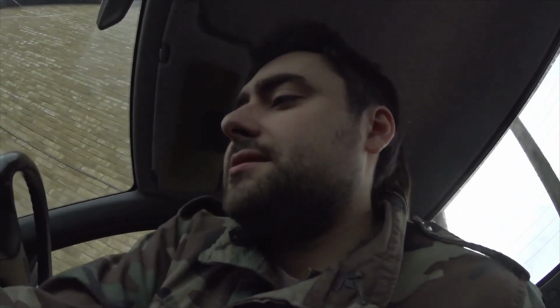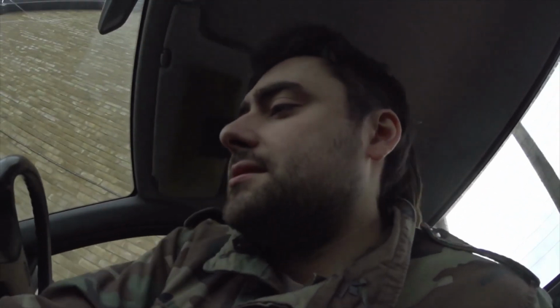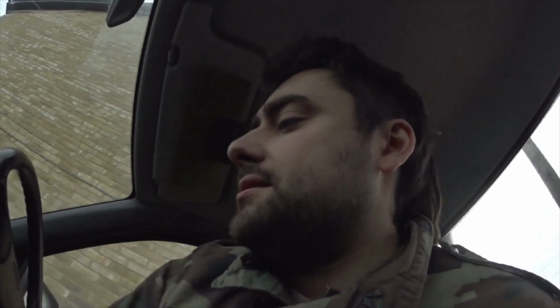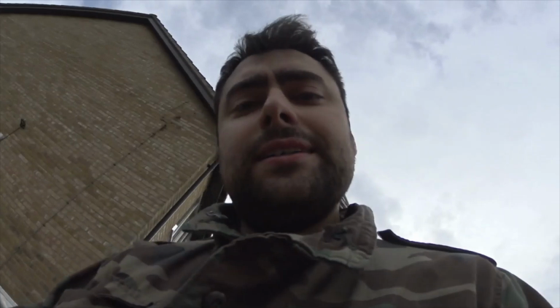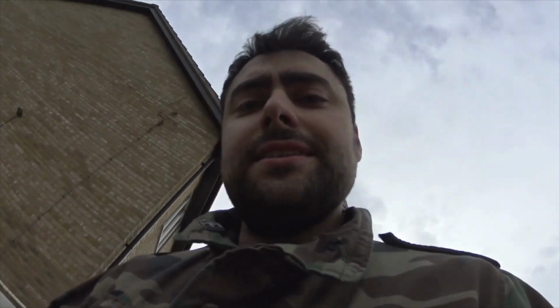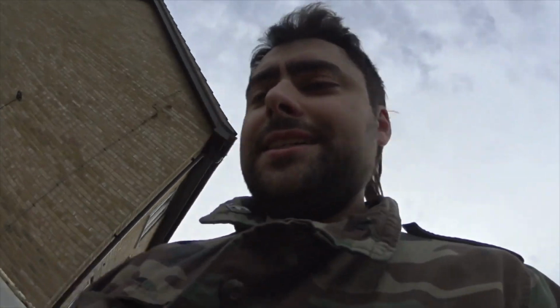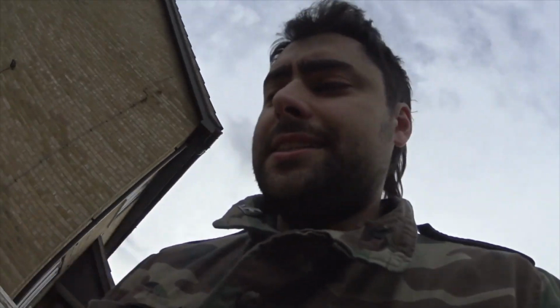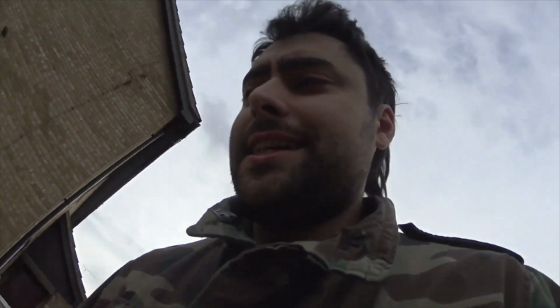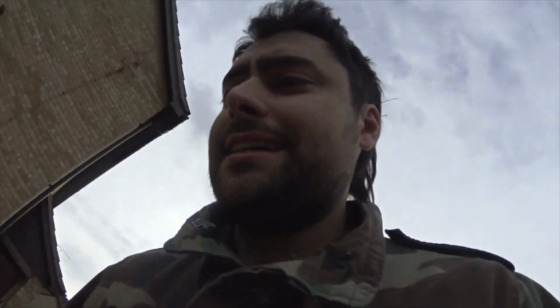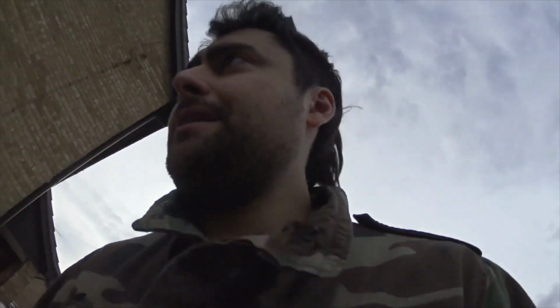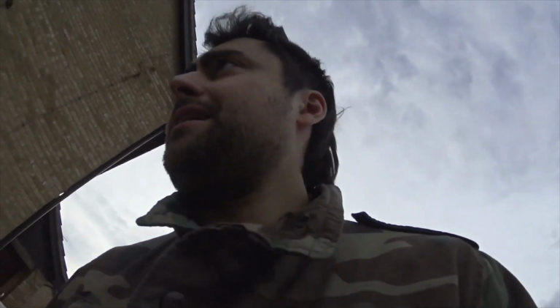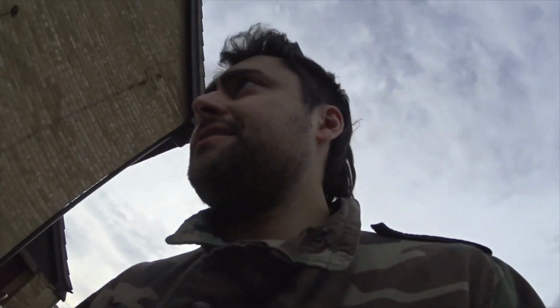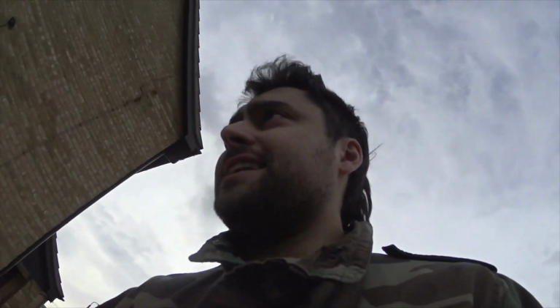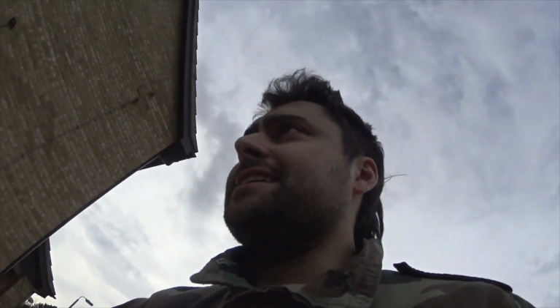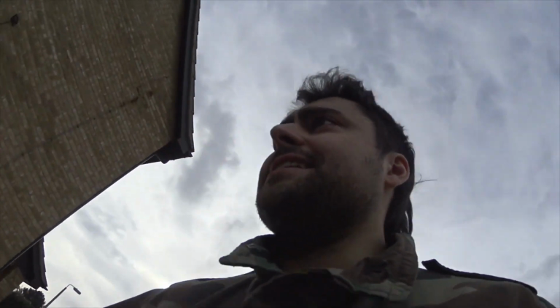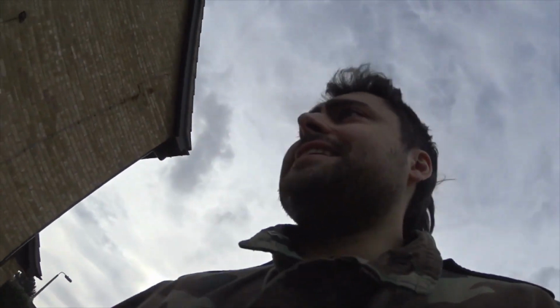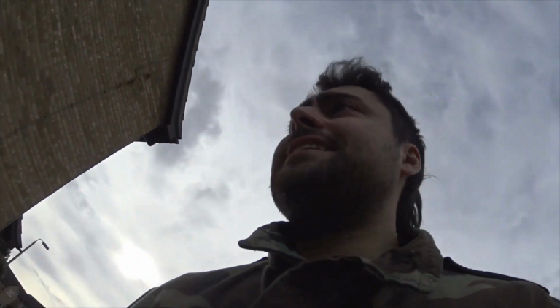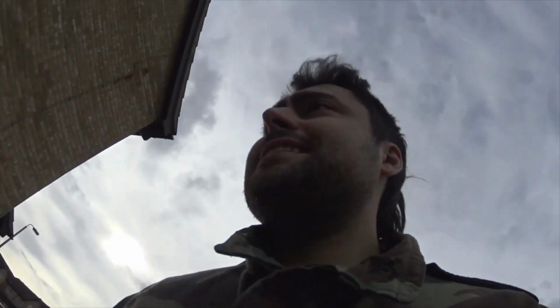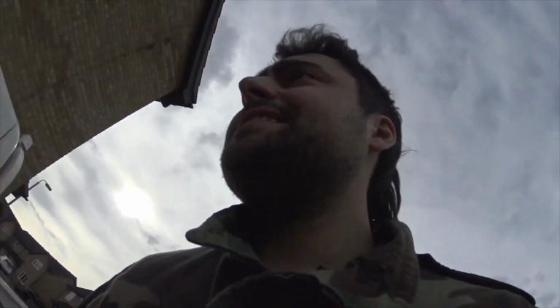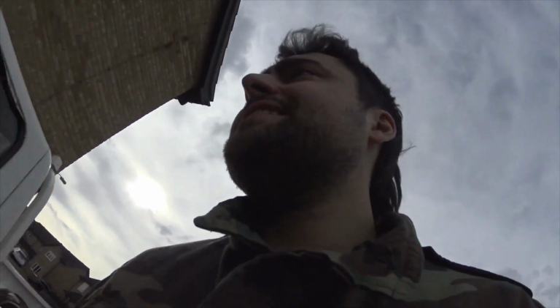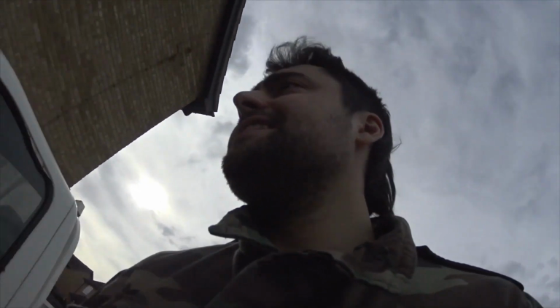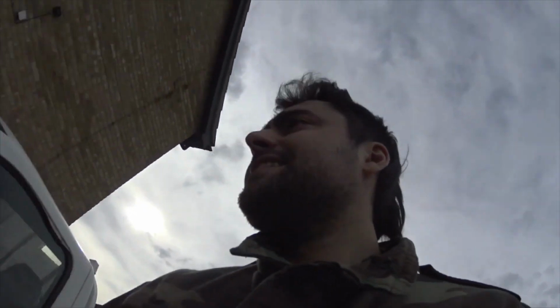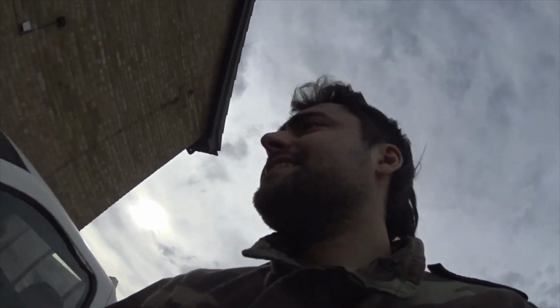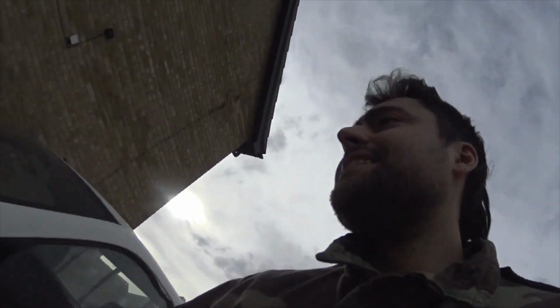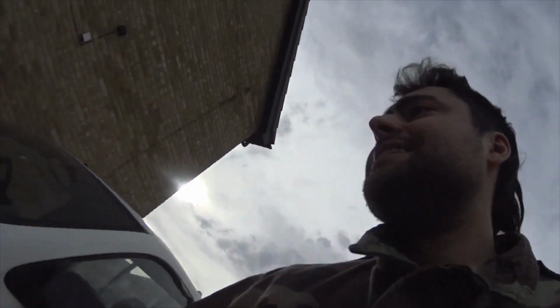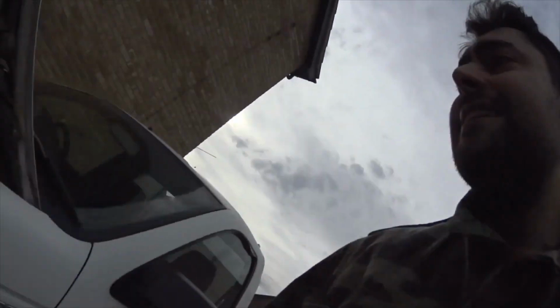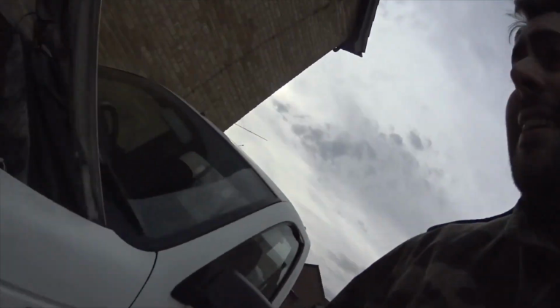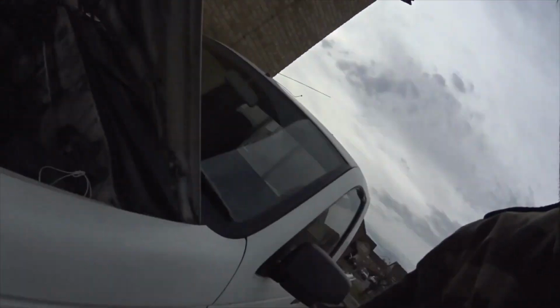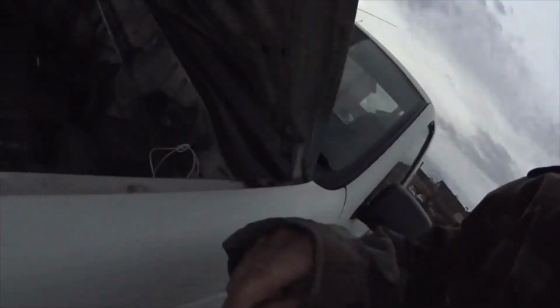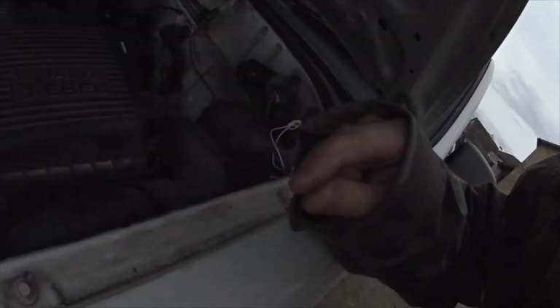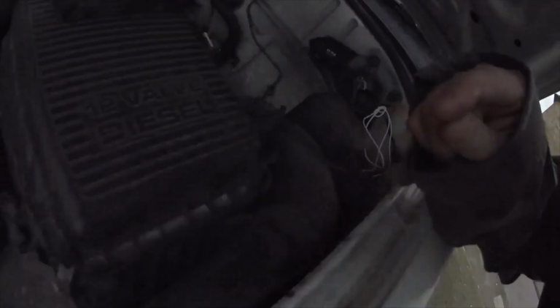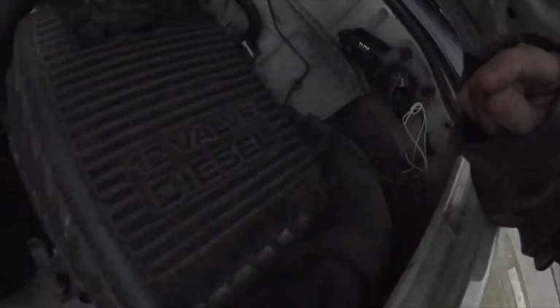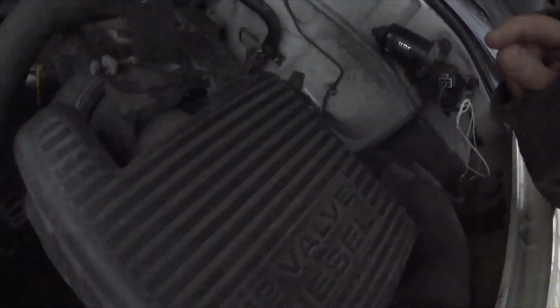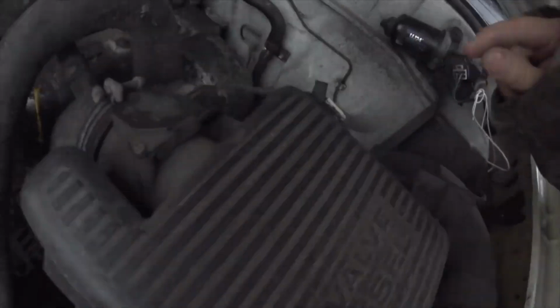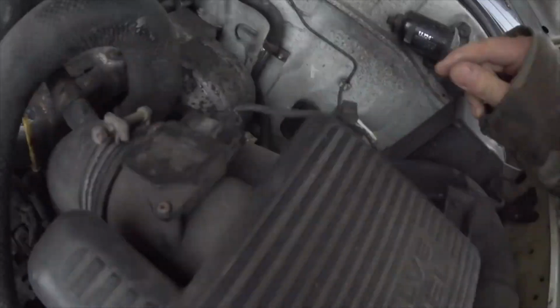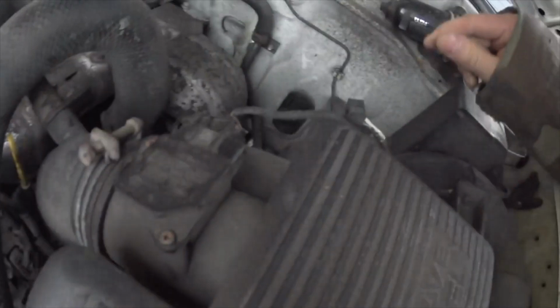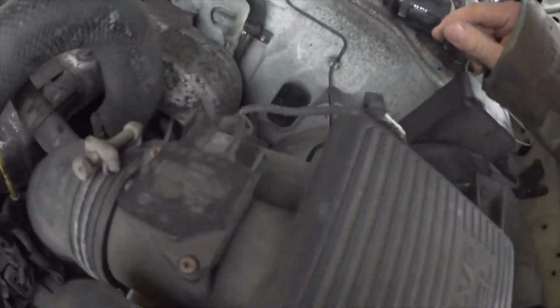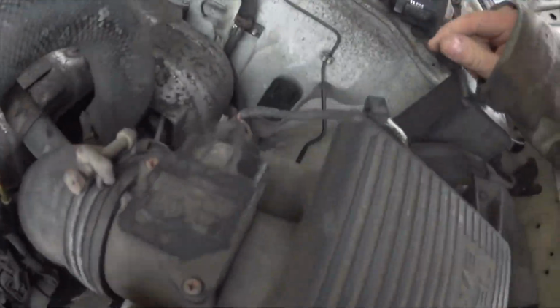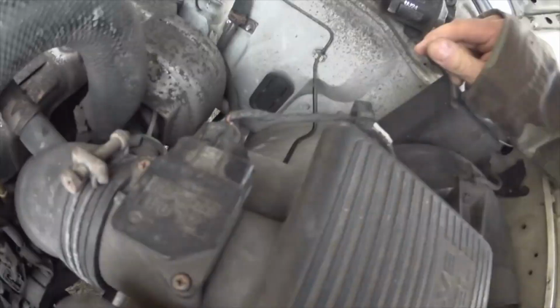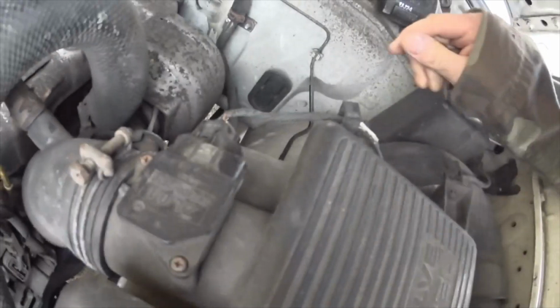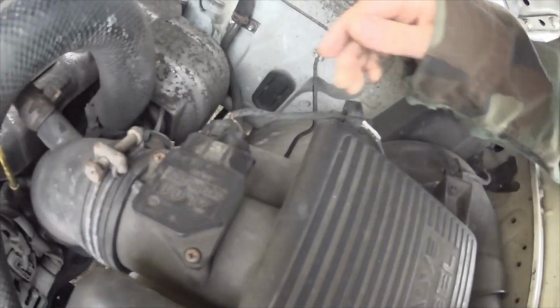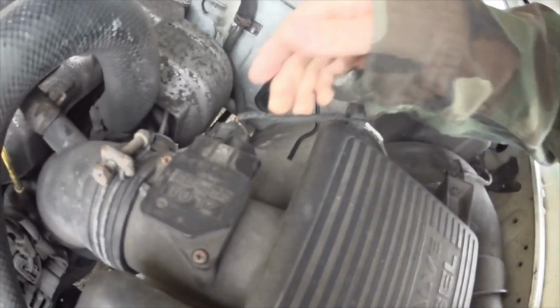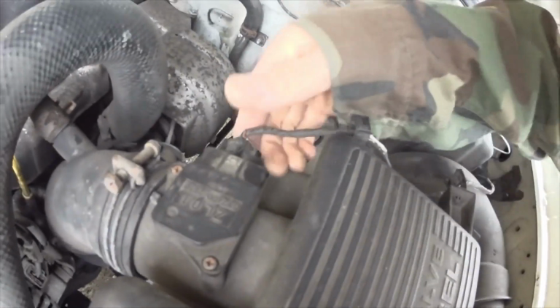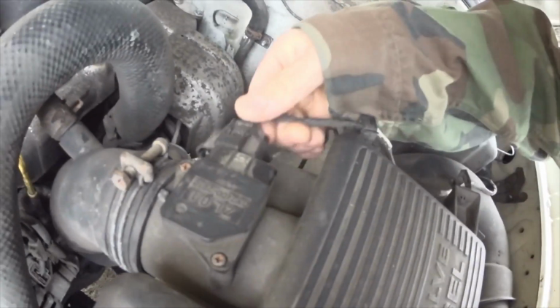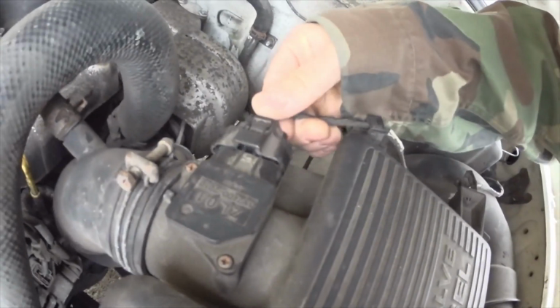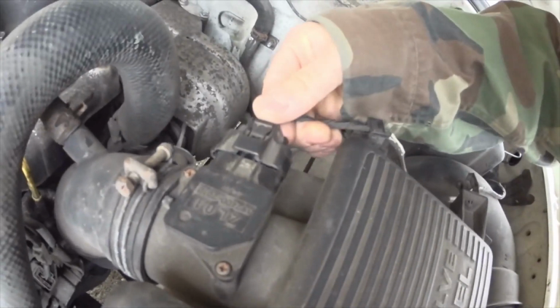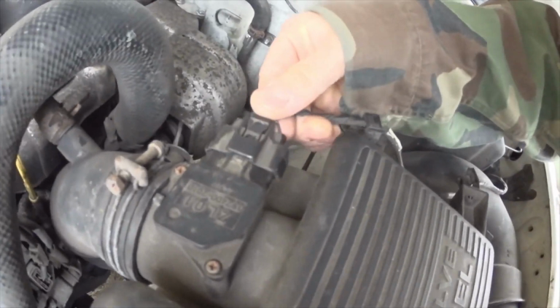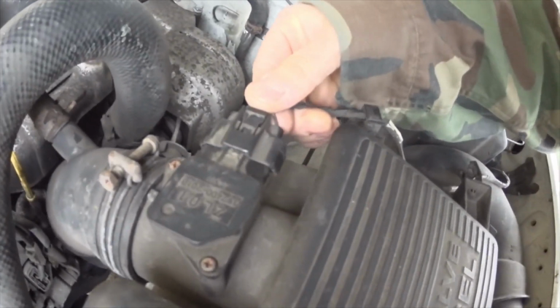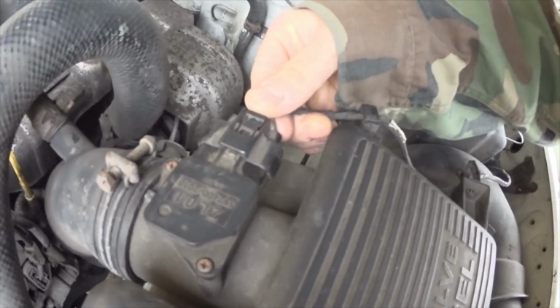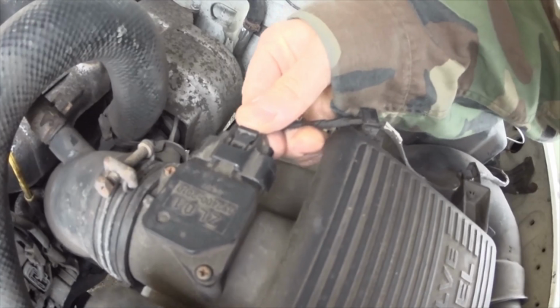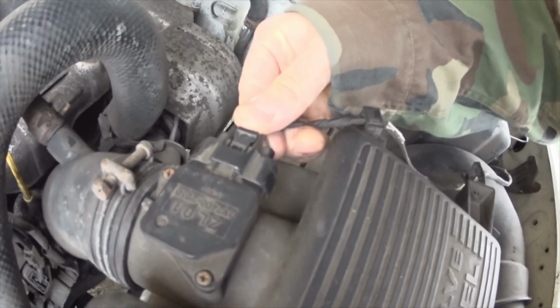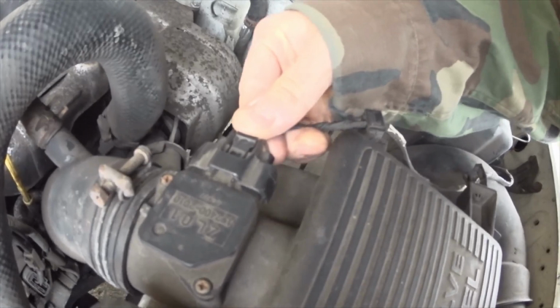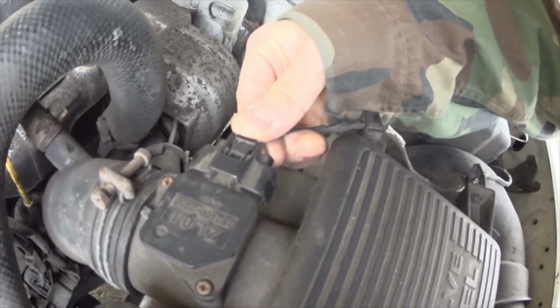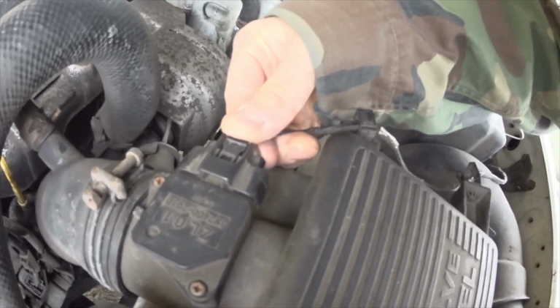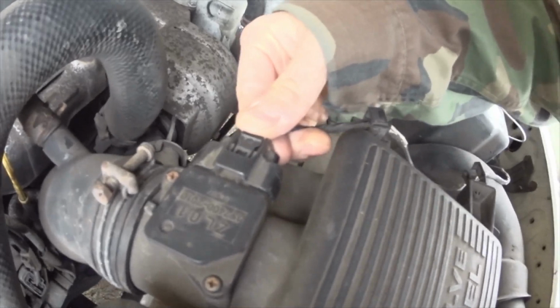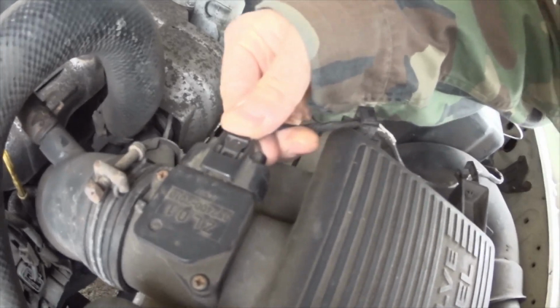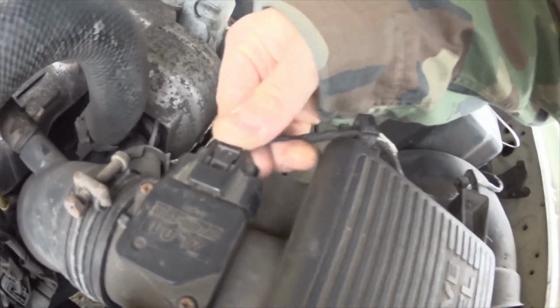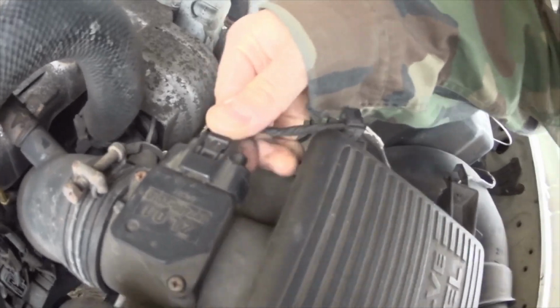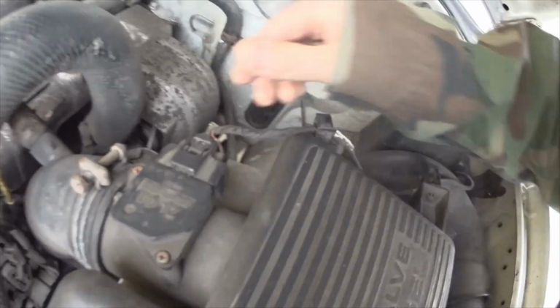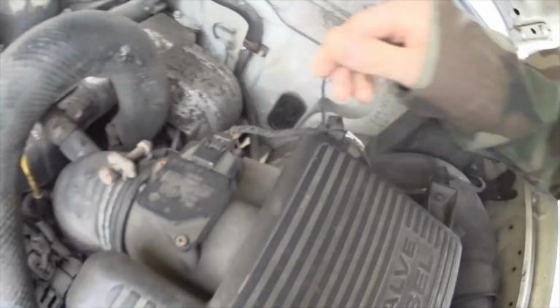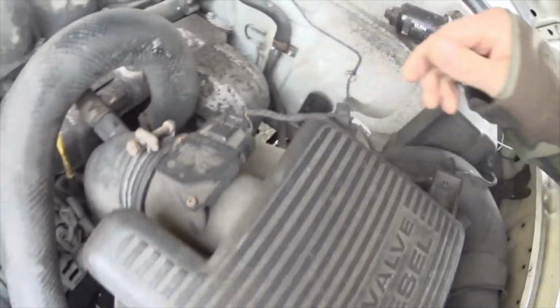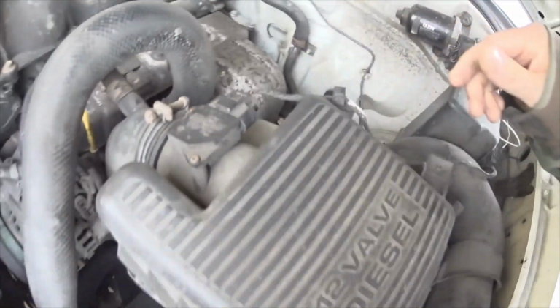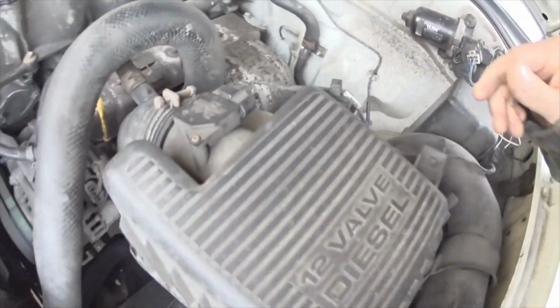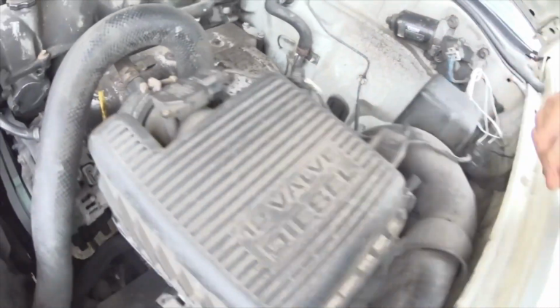So let's check the MAF sensor. Oh look — someone's unplugged it. Job done.